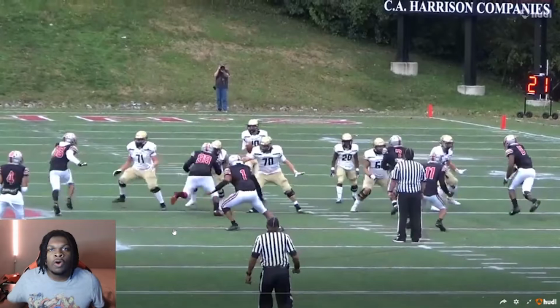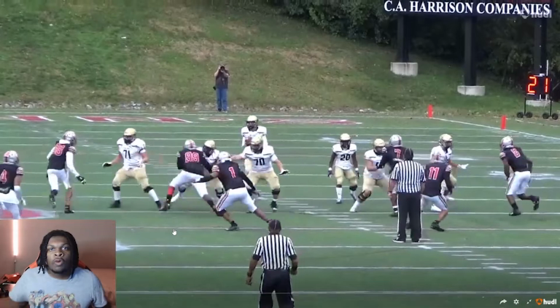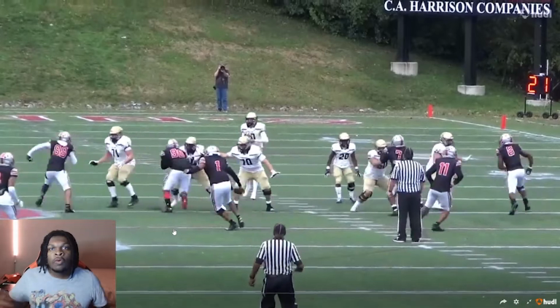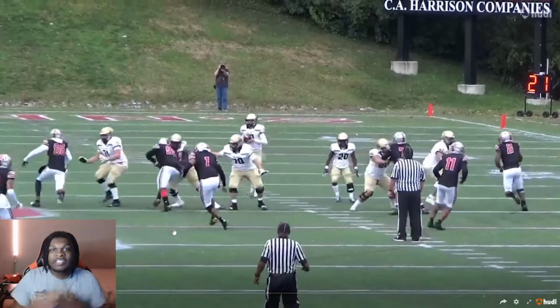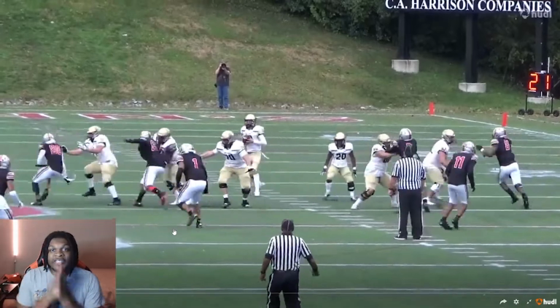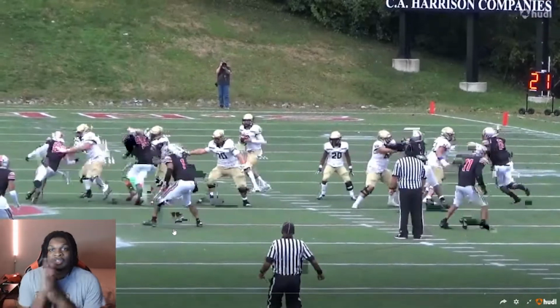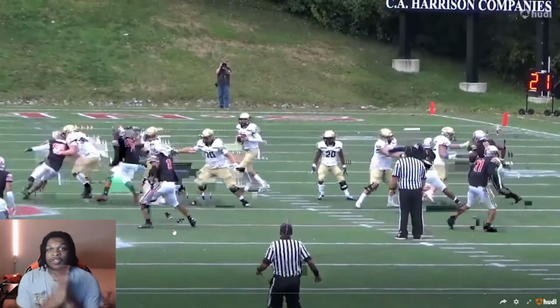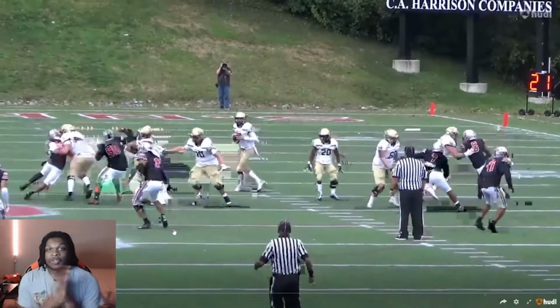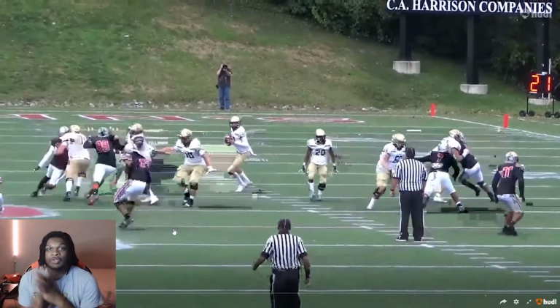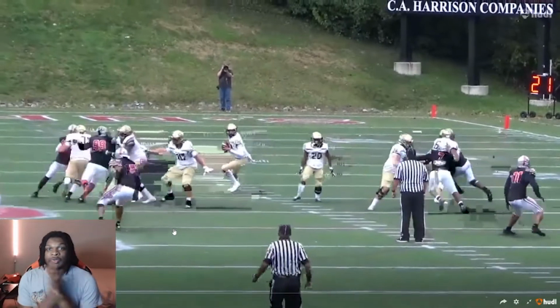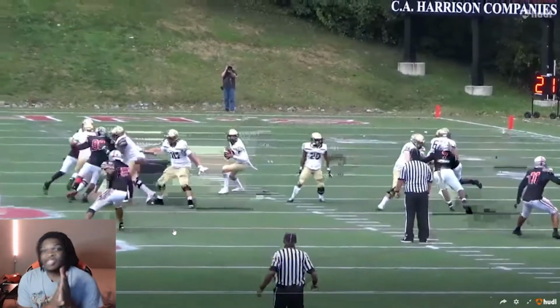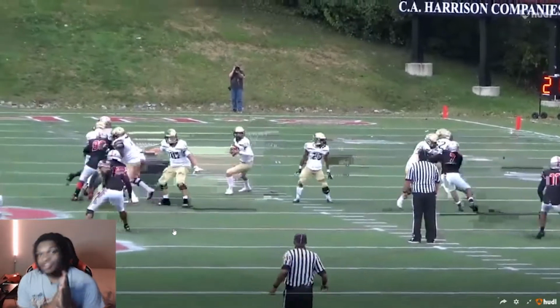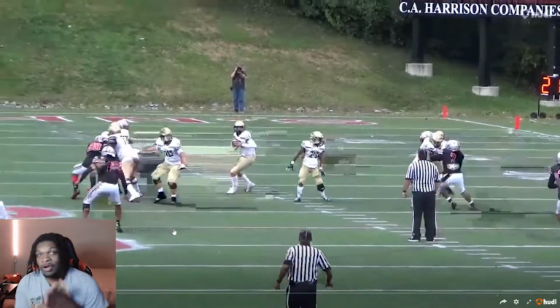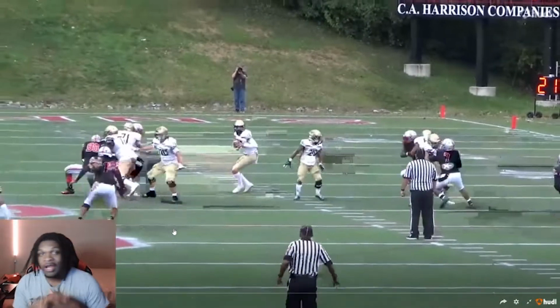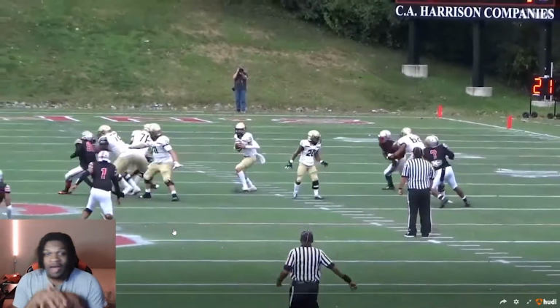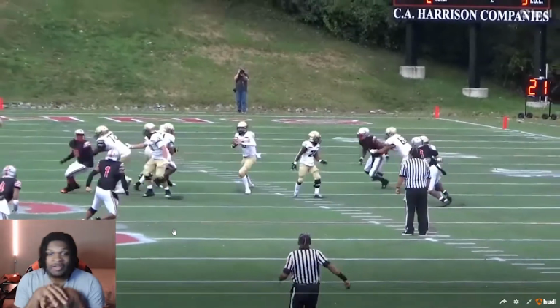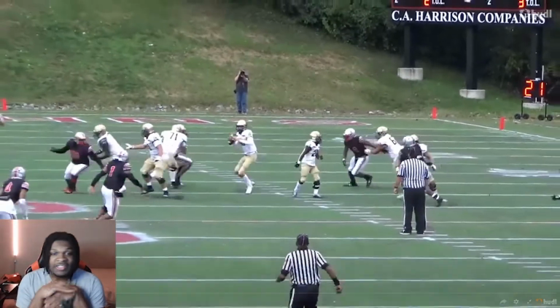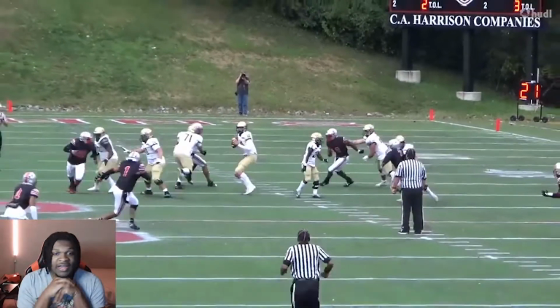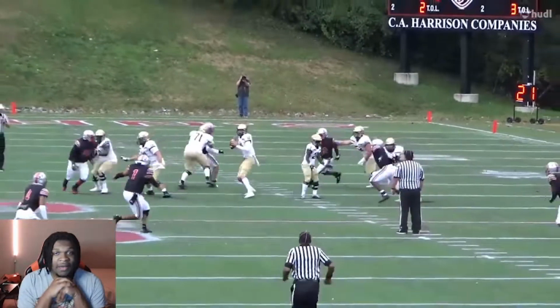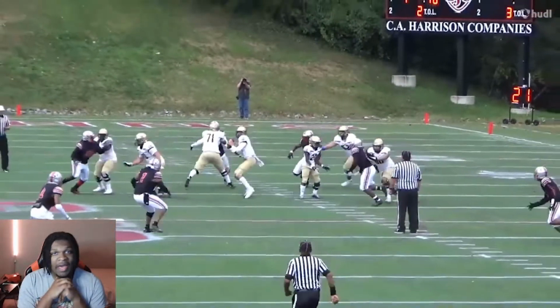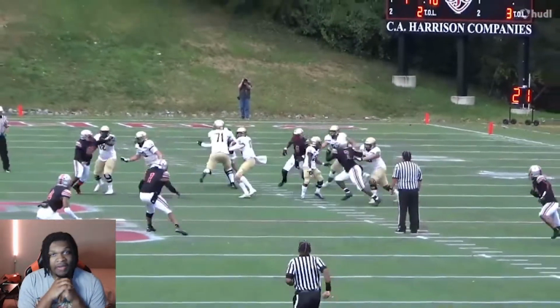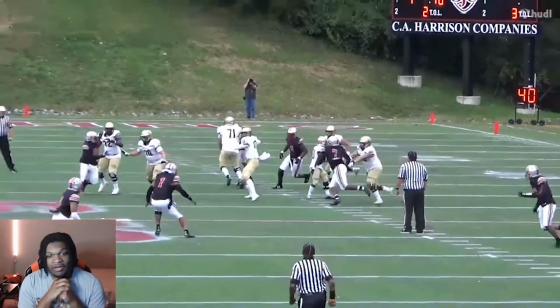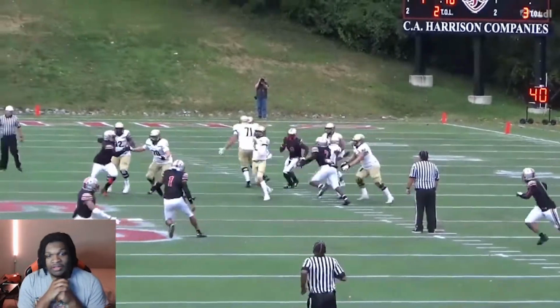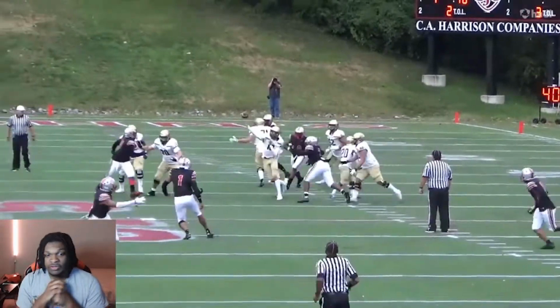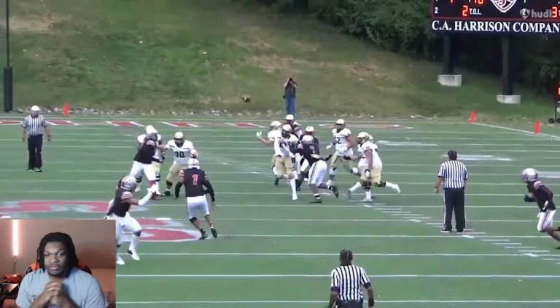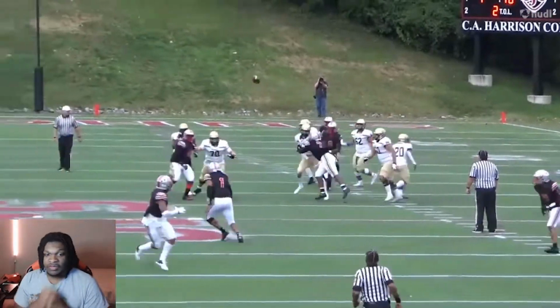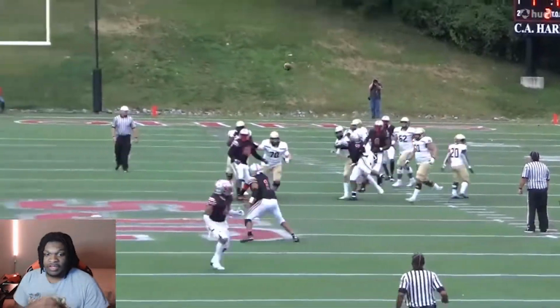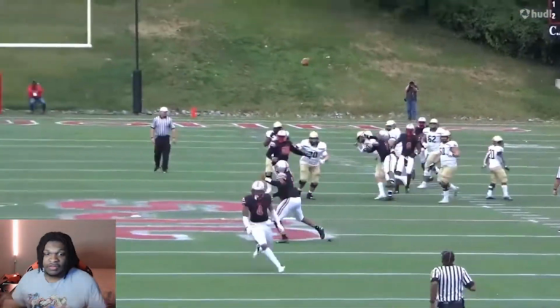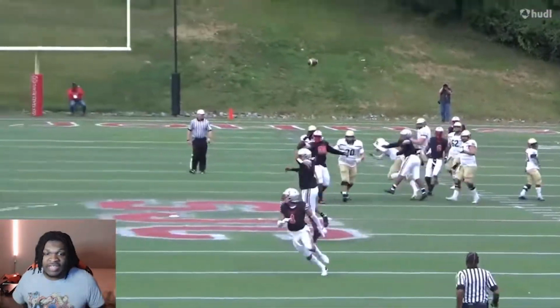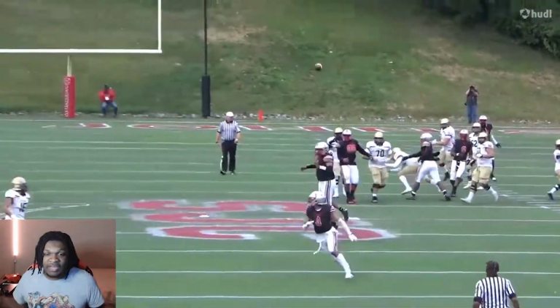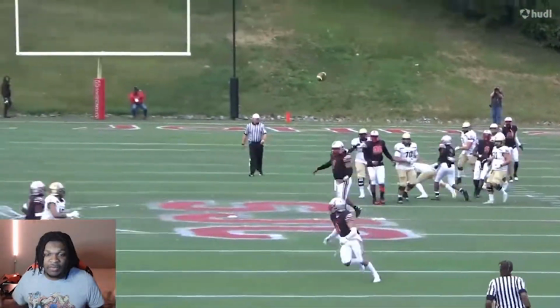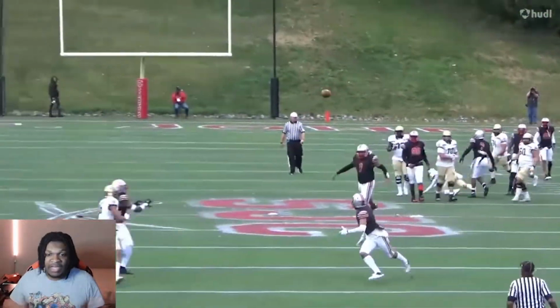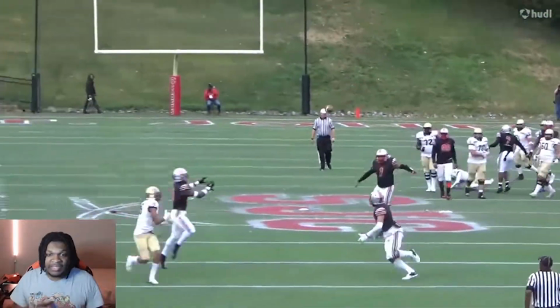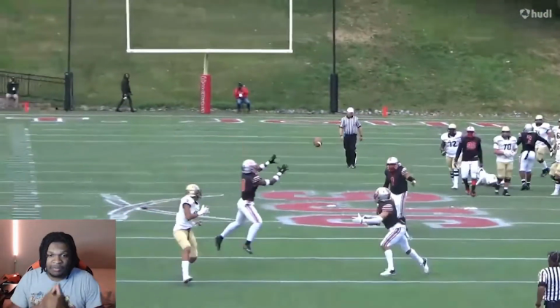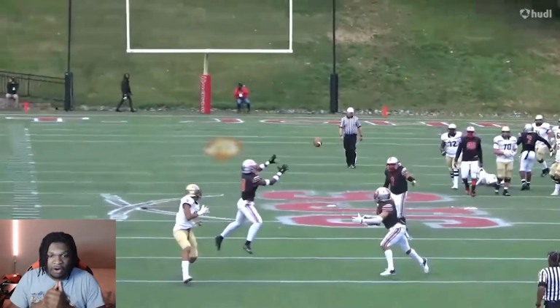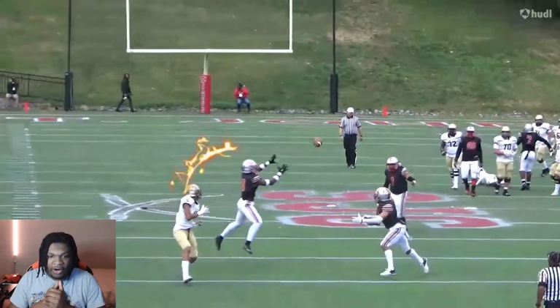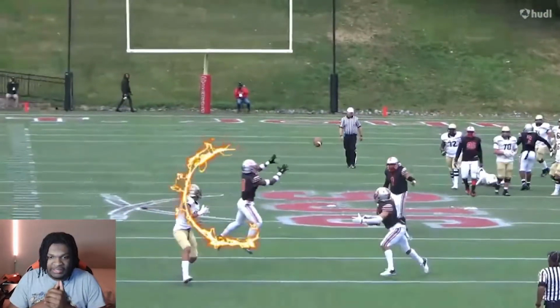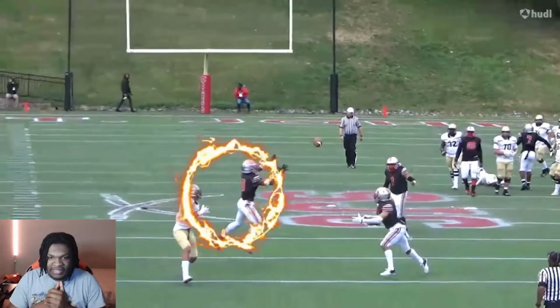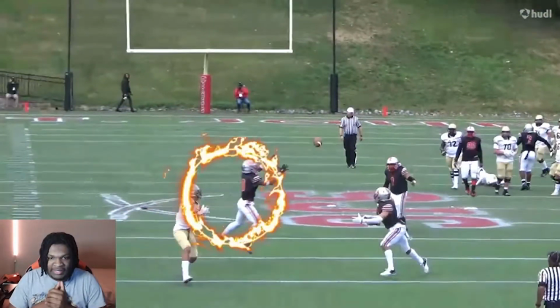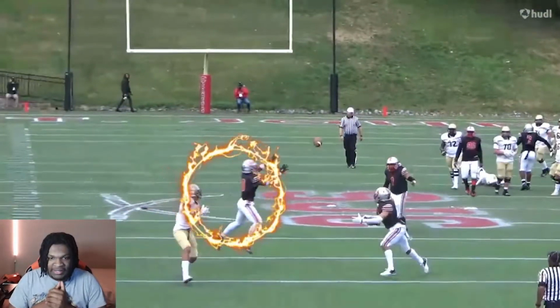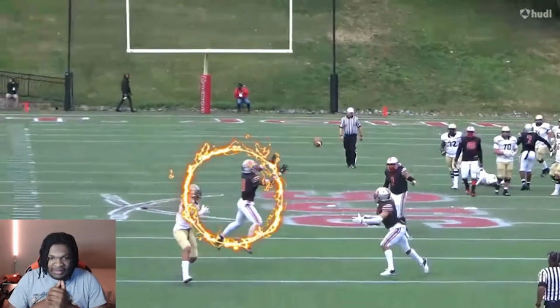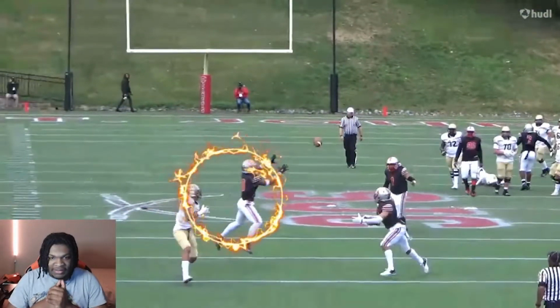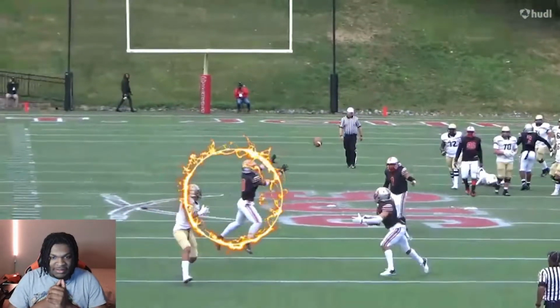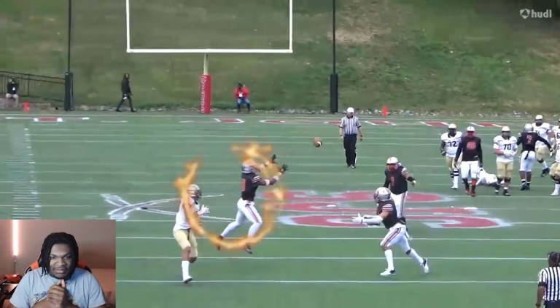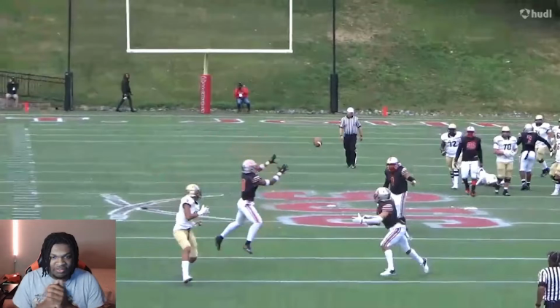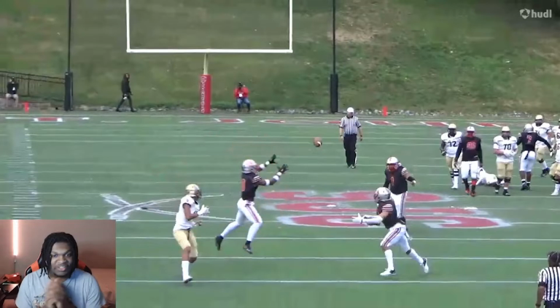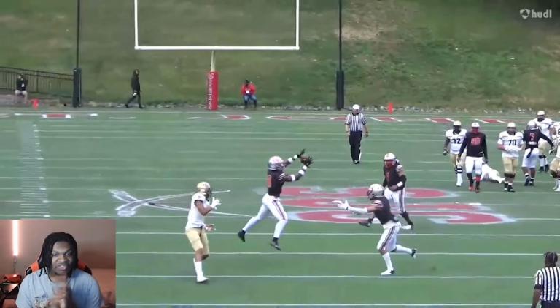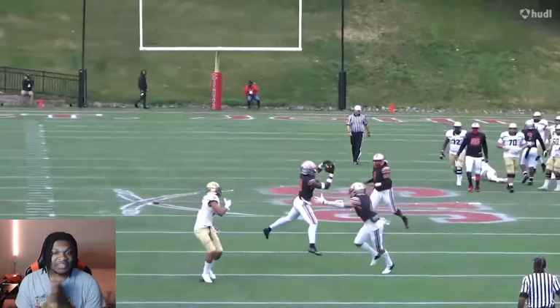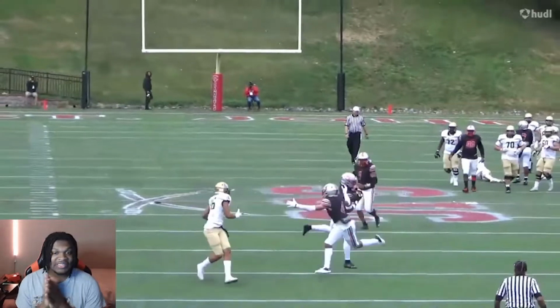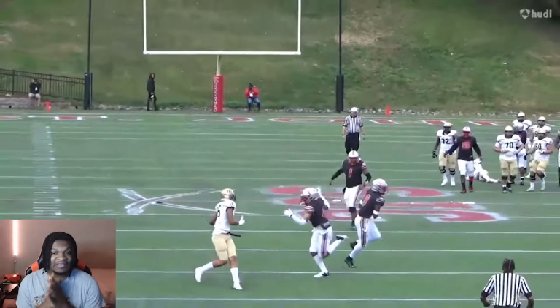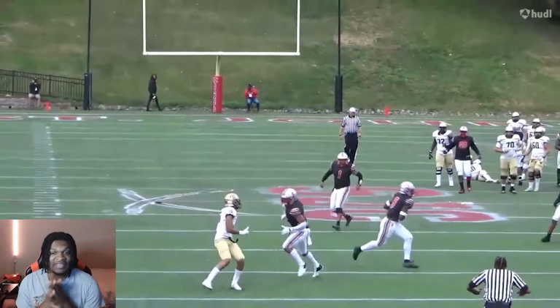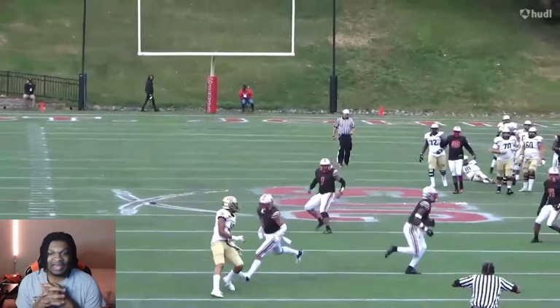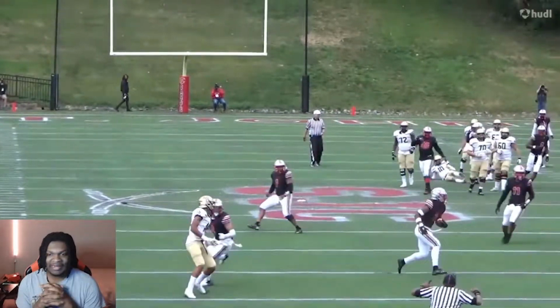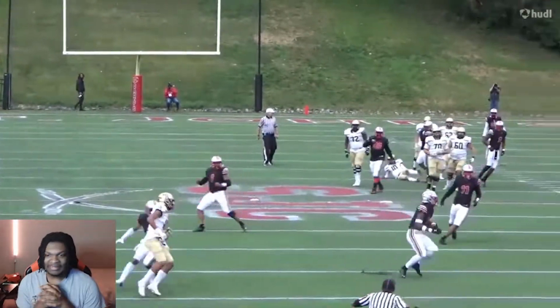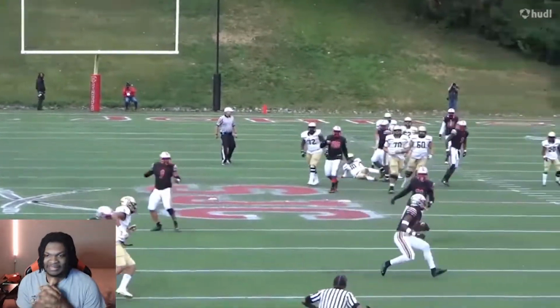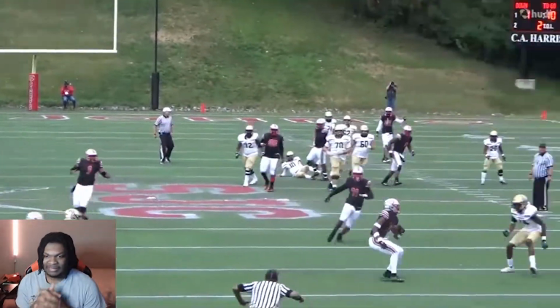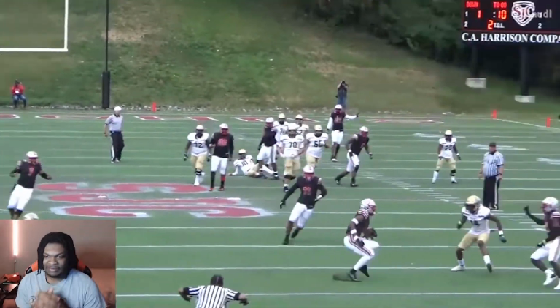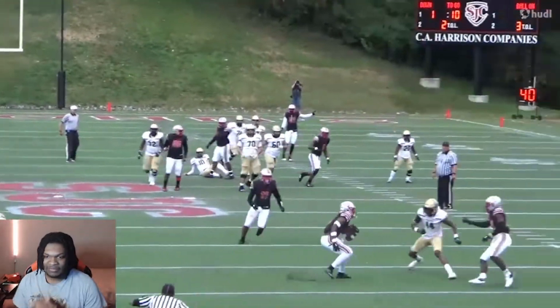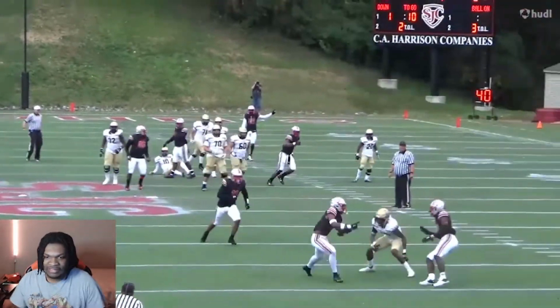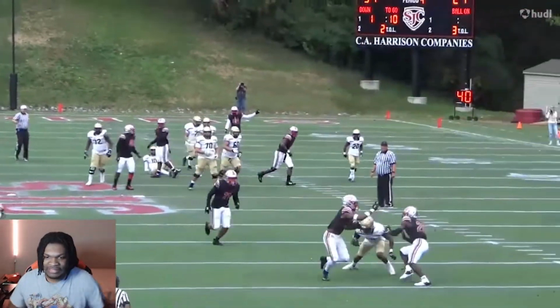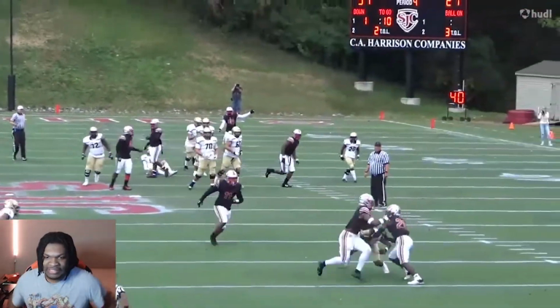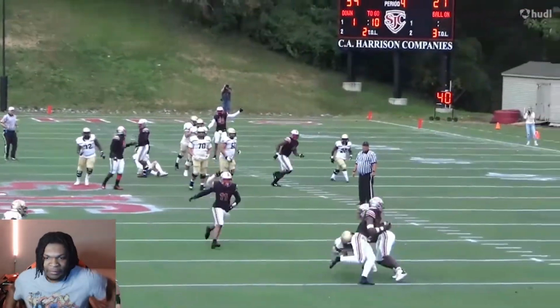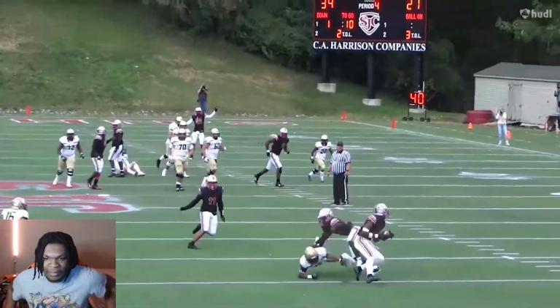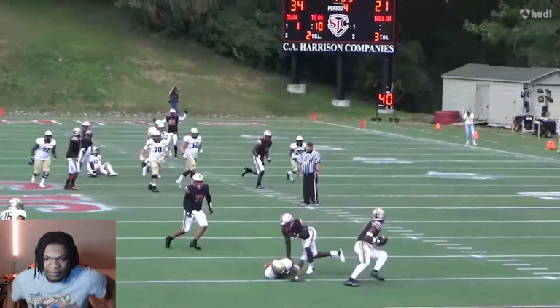What's good, YouTube? It's your boy Hanawa Jay, and I'm back with another YouTube video. And today we got Zabari Sandy. He's a three-star safety out of D.C., and we finna check him out.